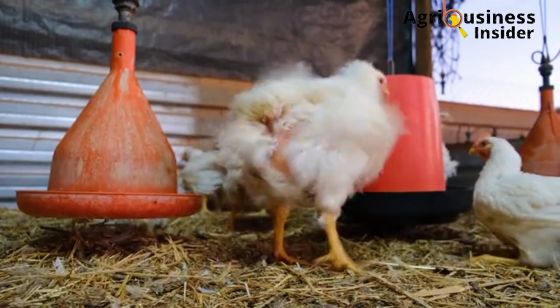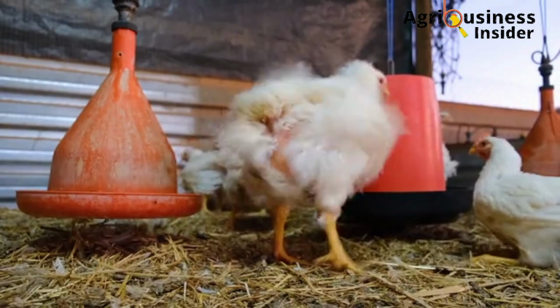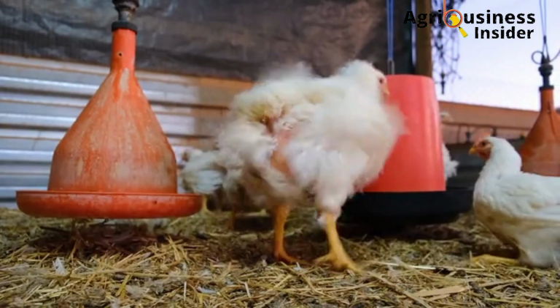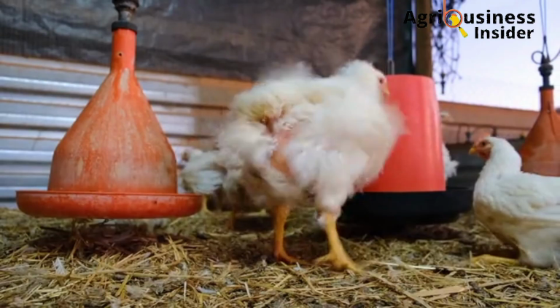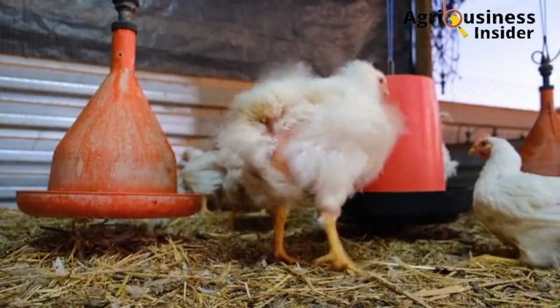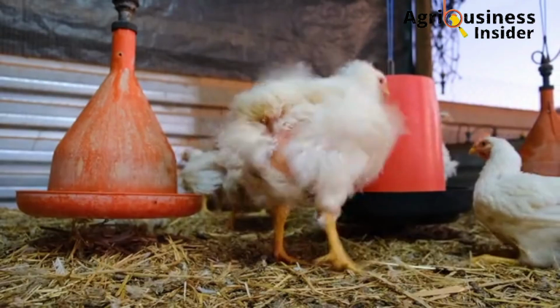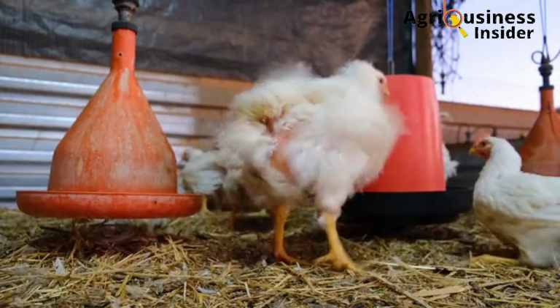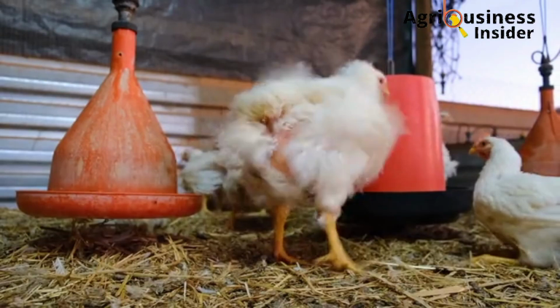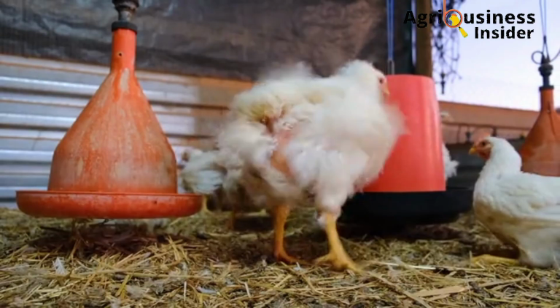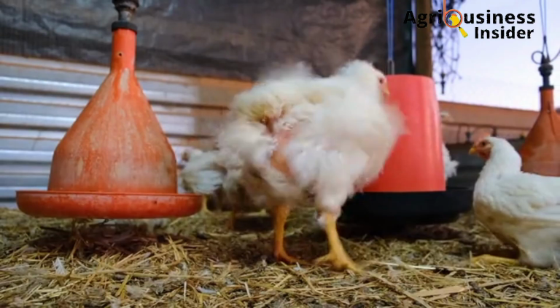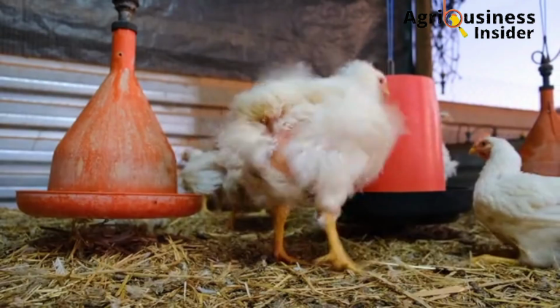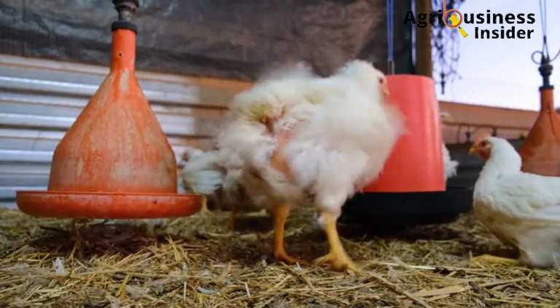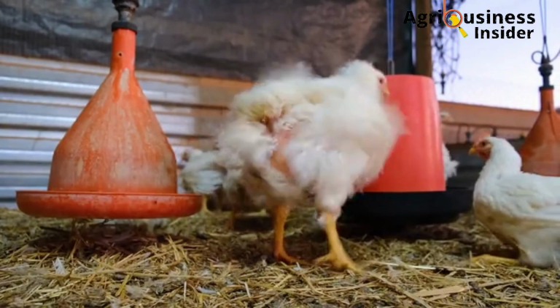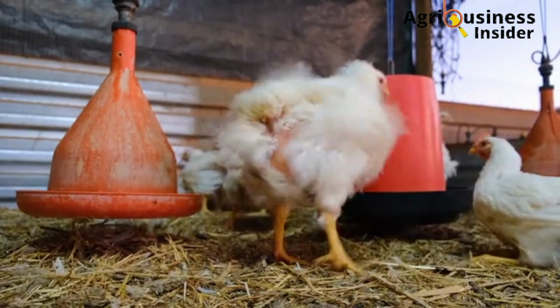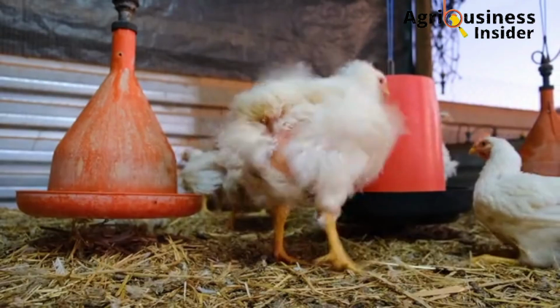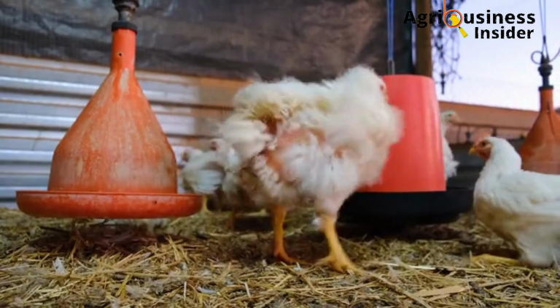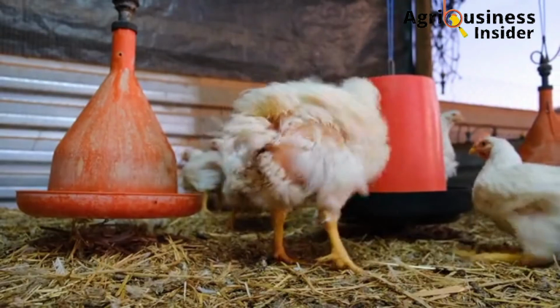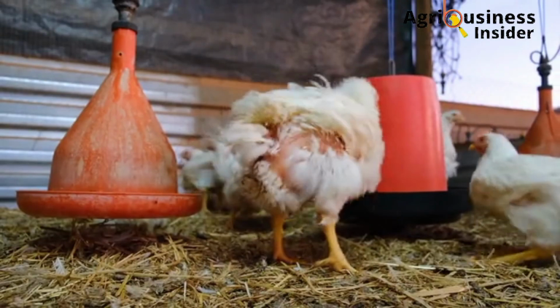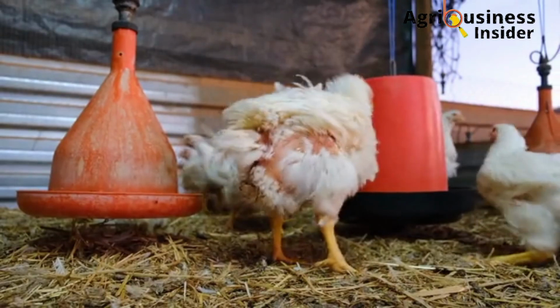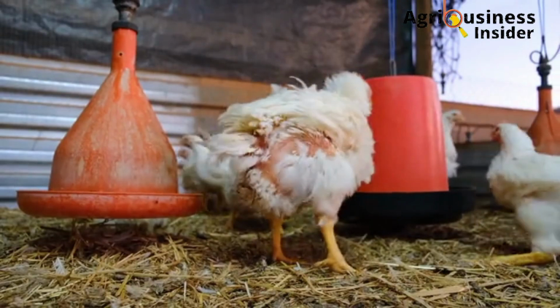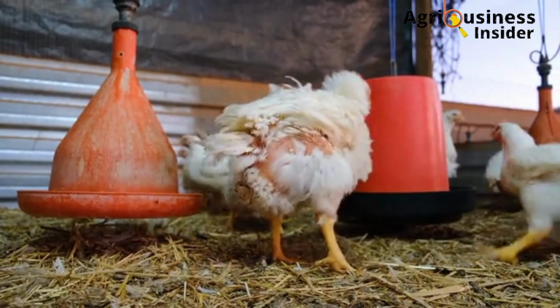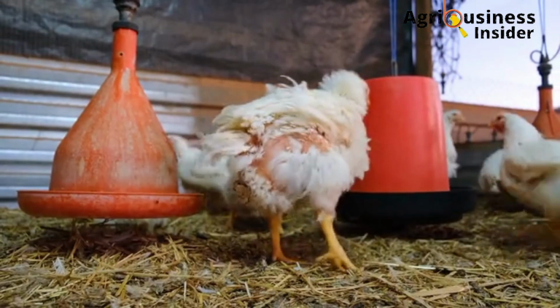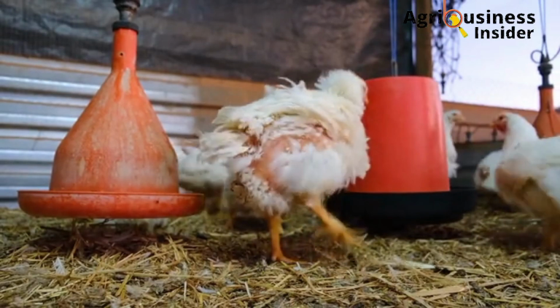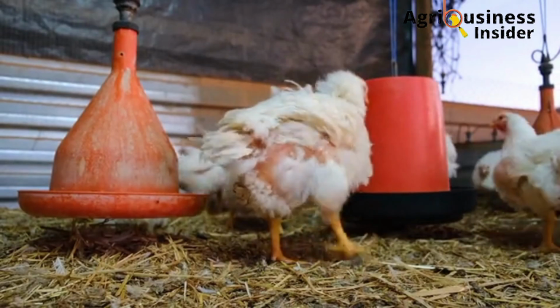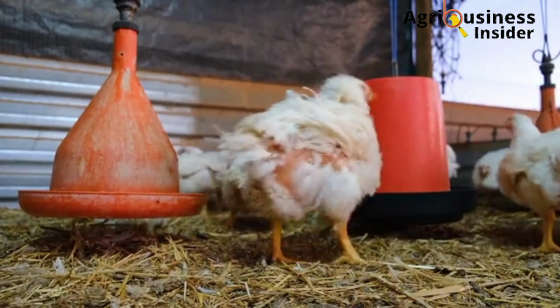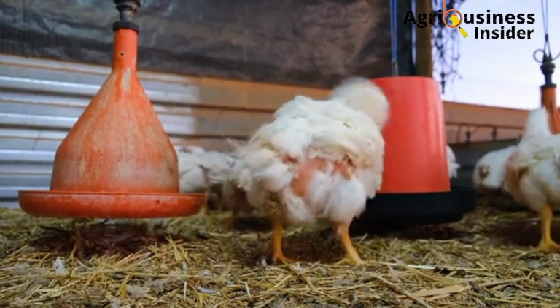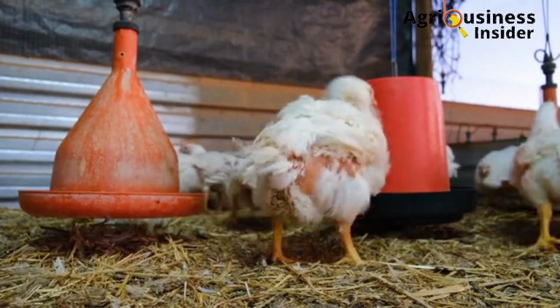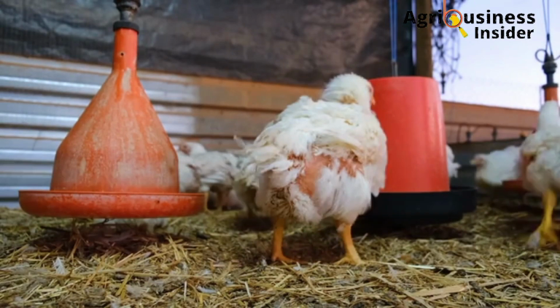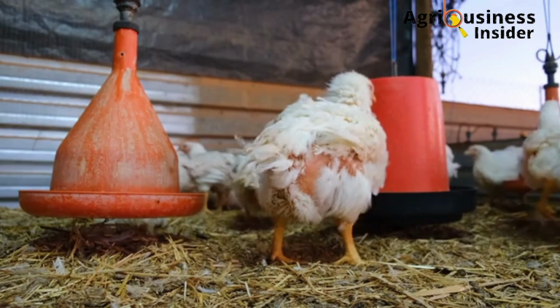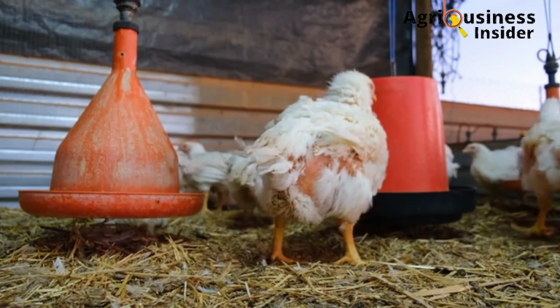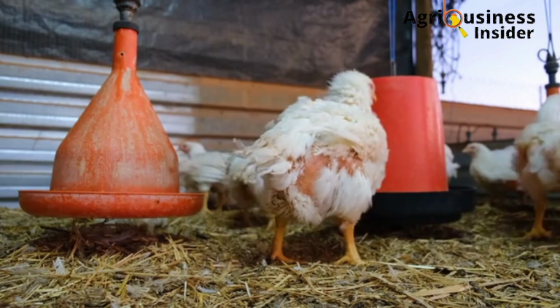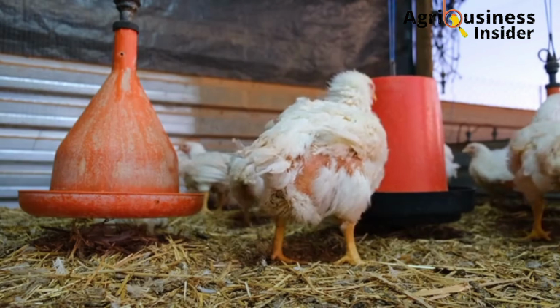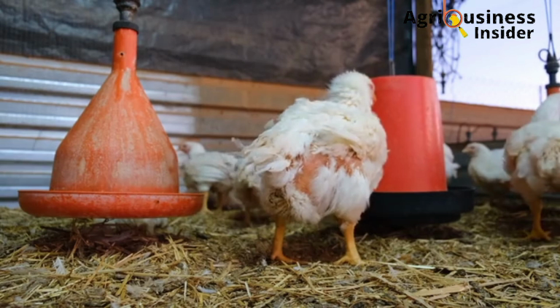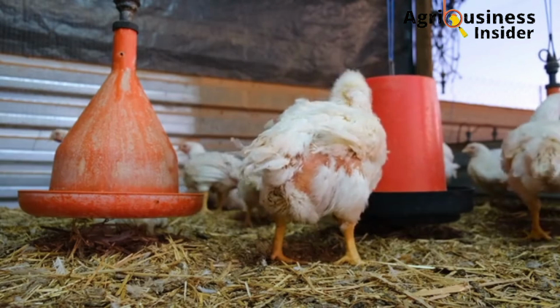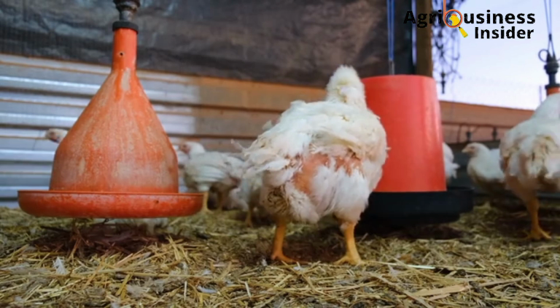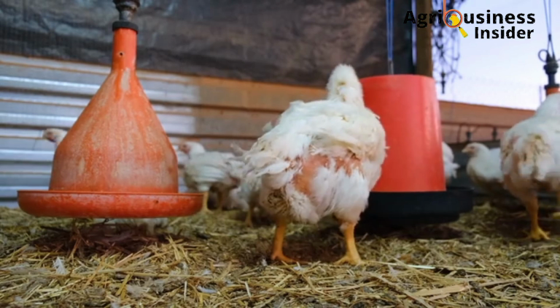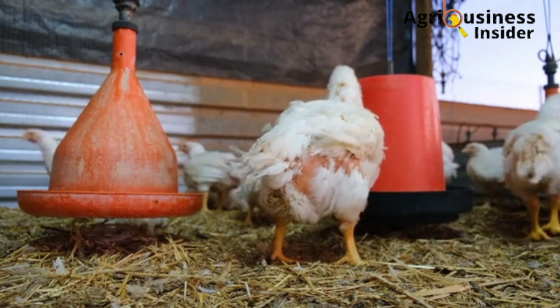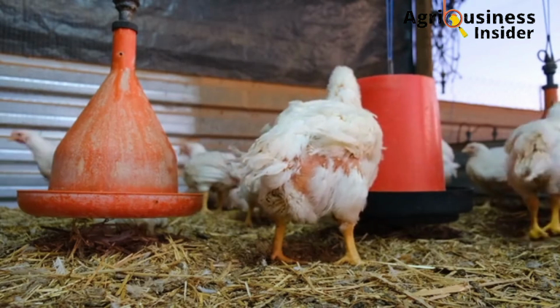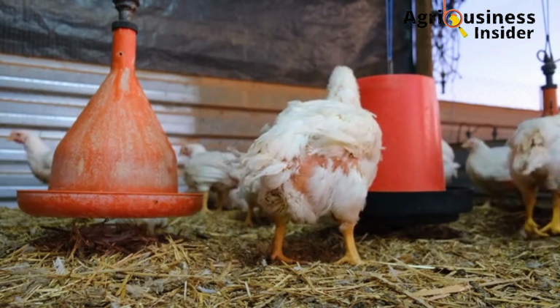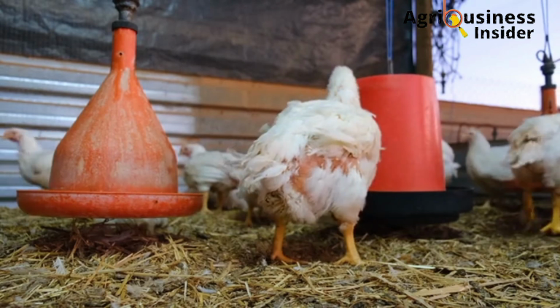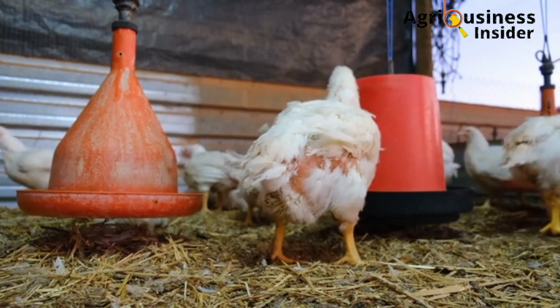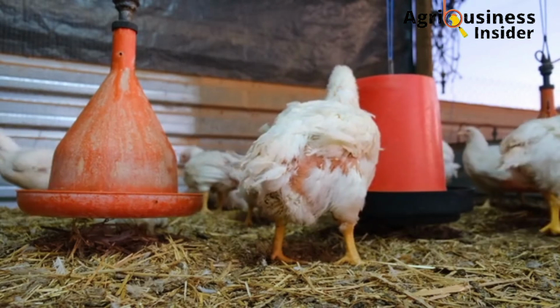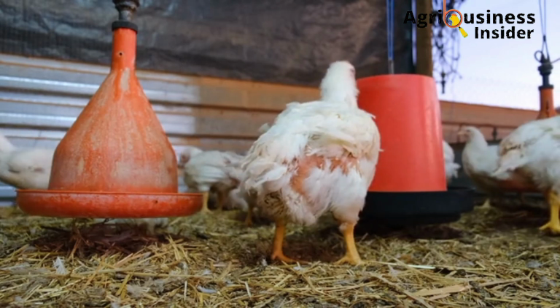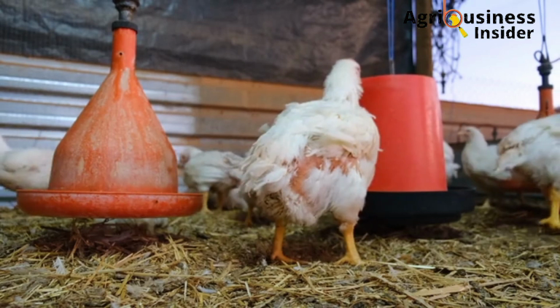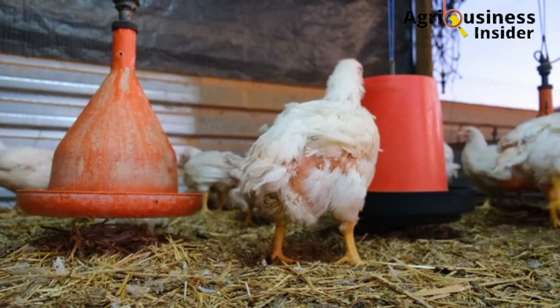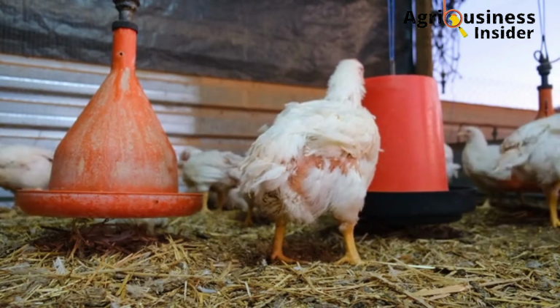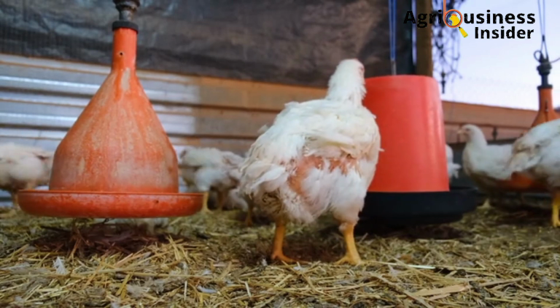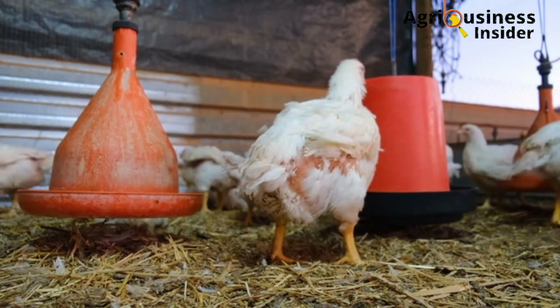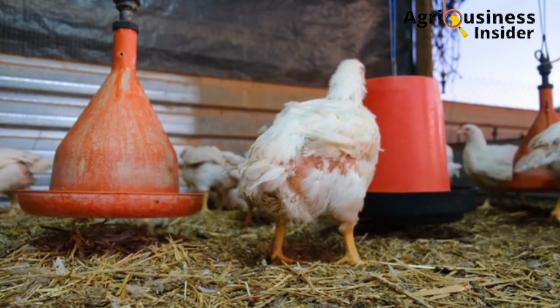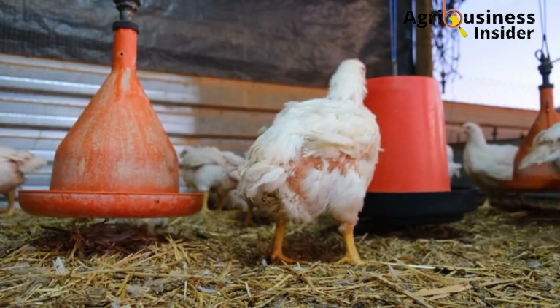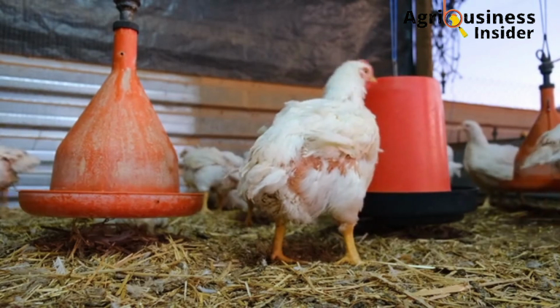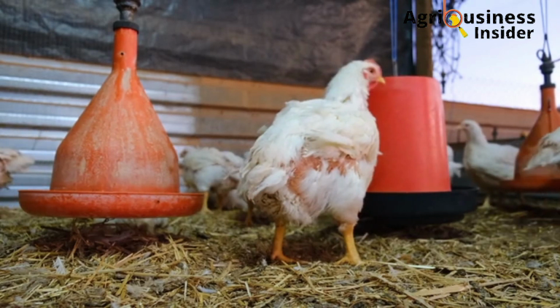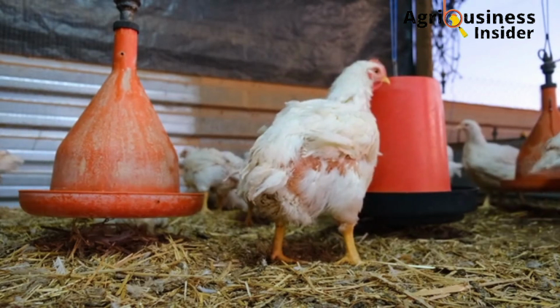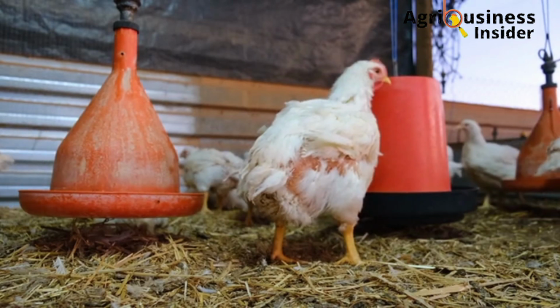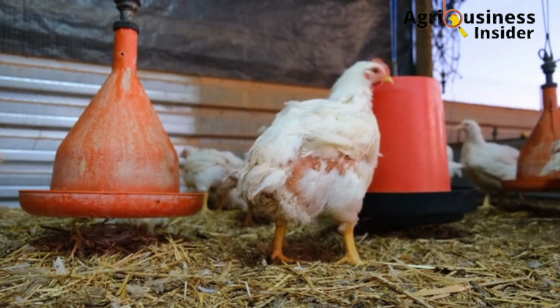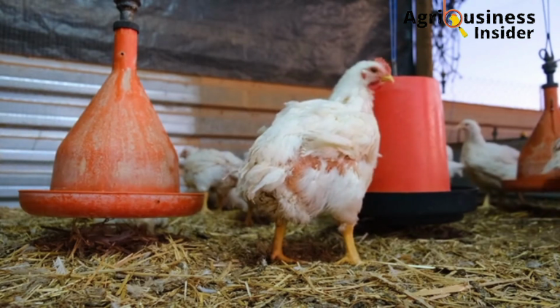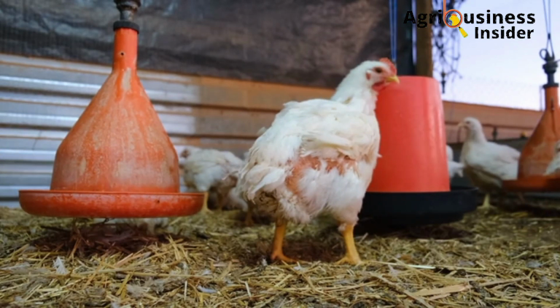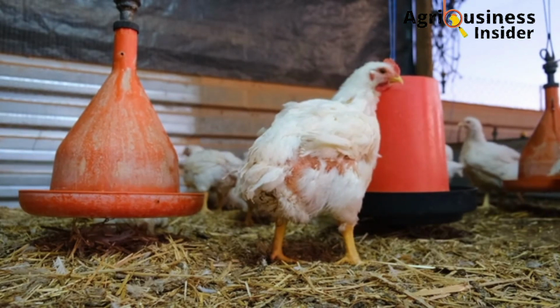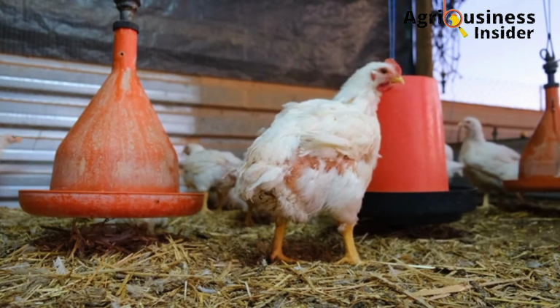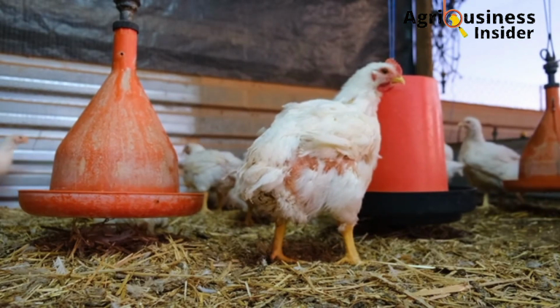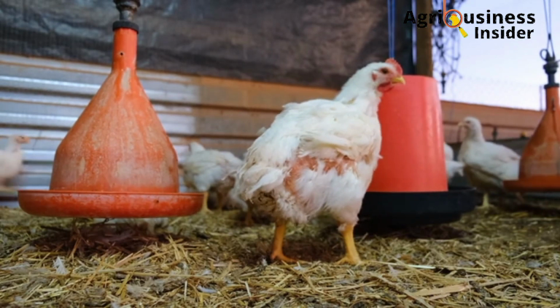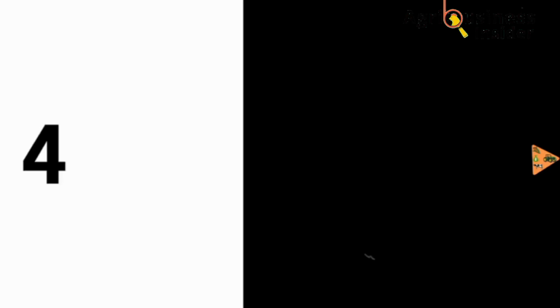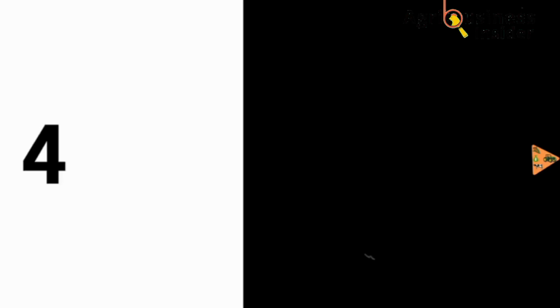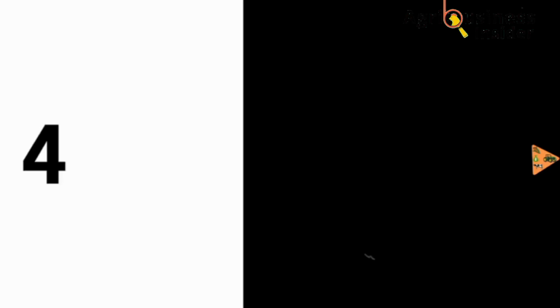Click the video on your screen right now so that you can learn how to boost broiler weight gain organically.